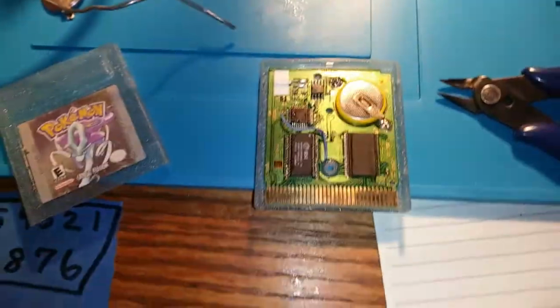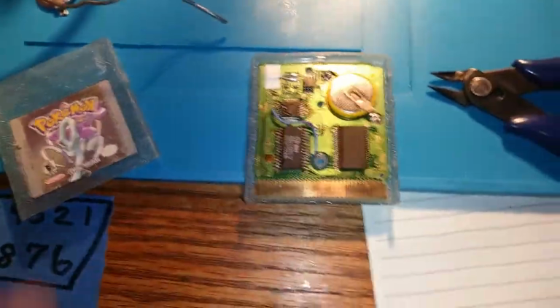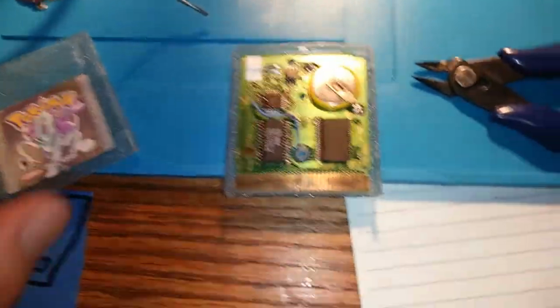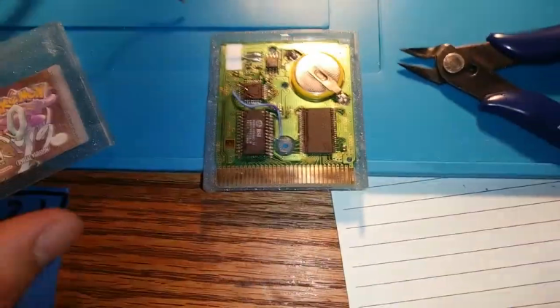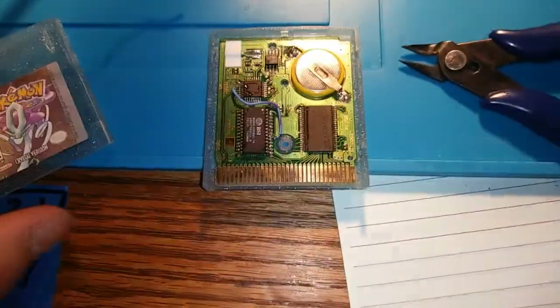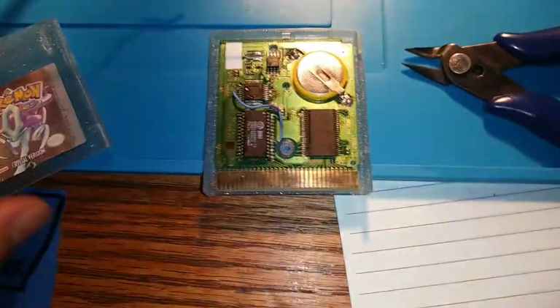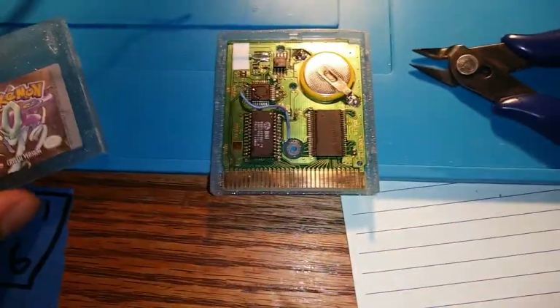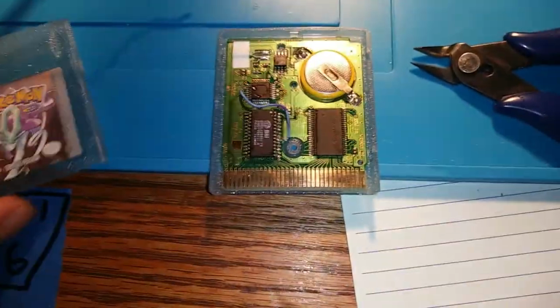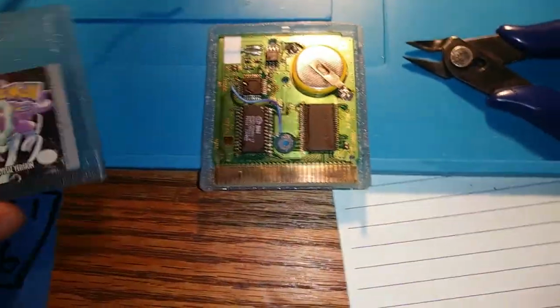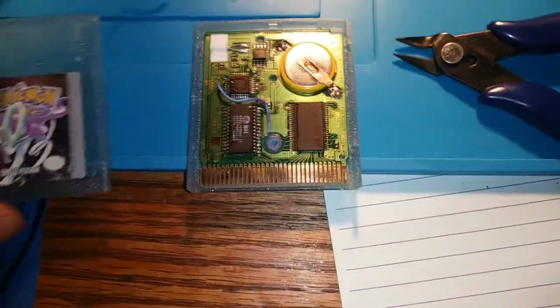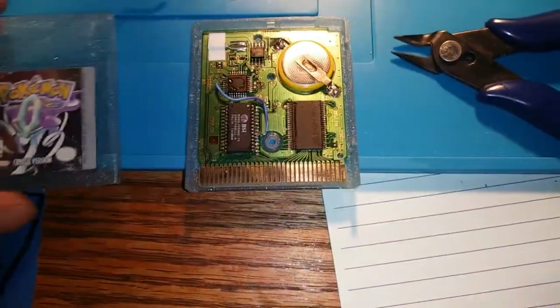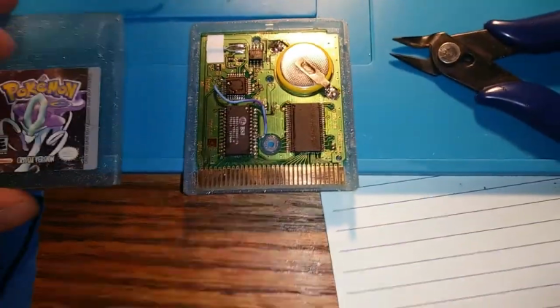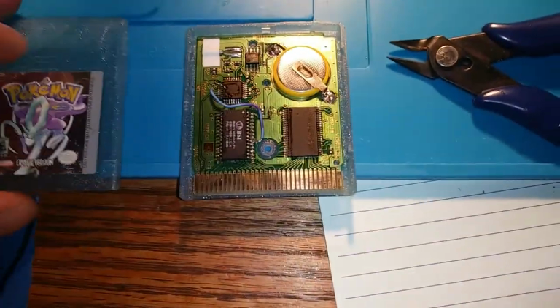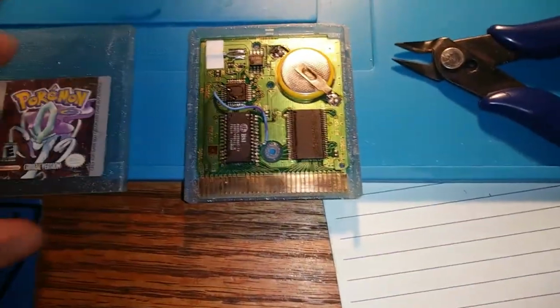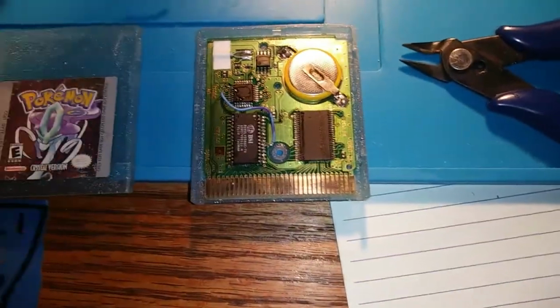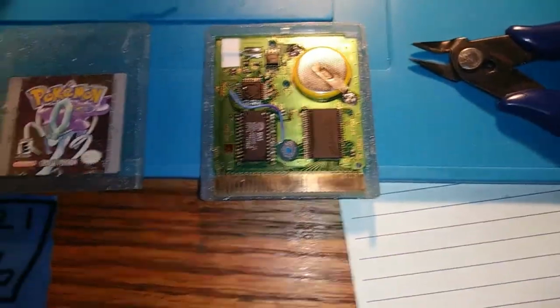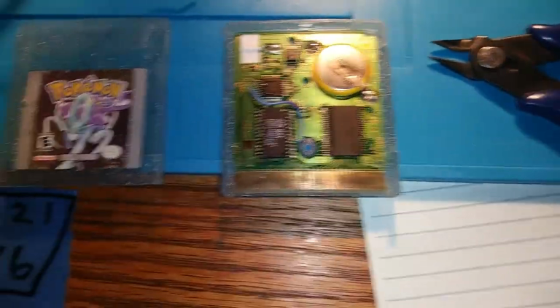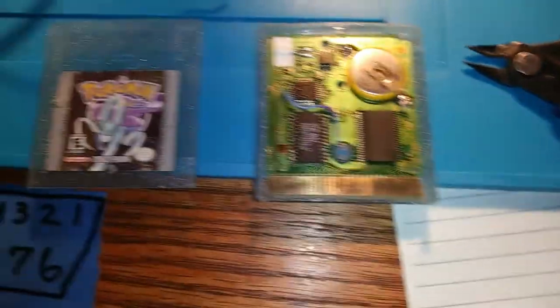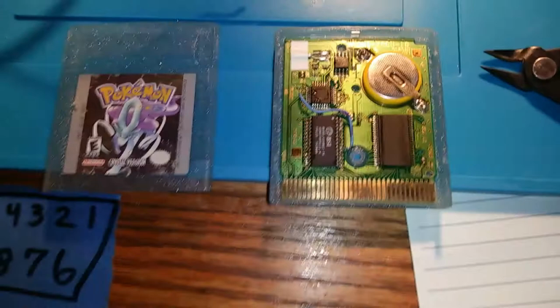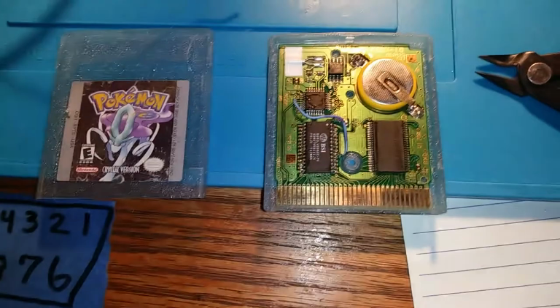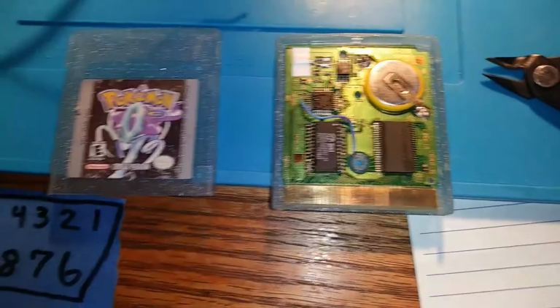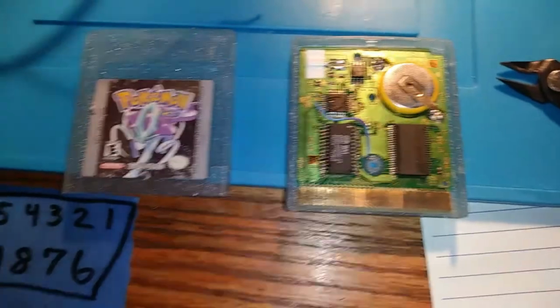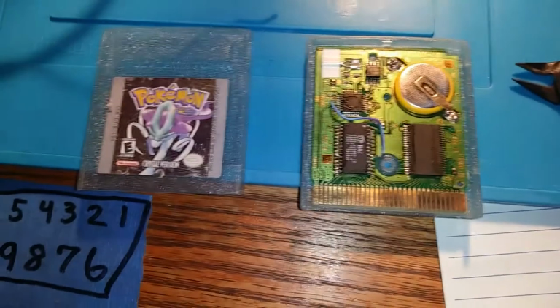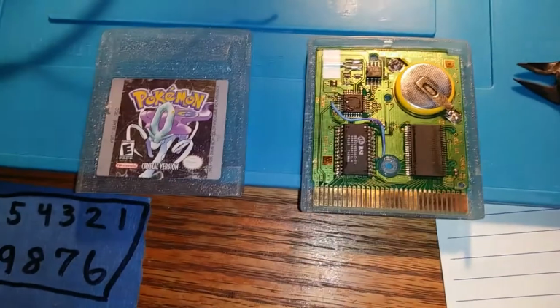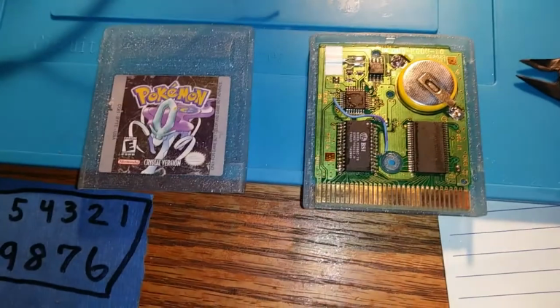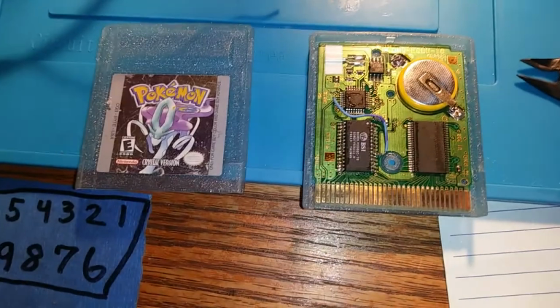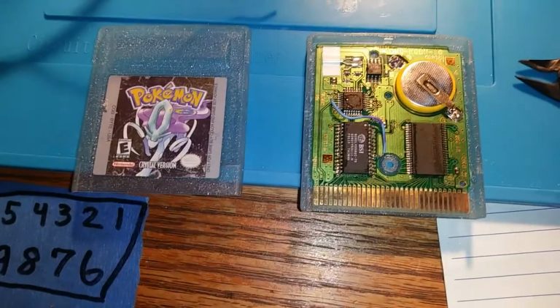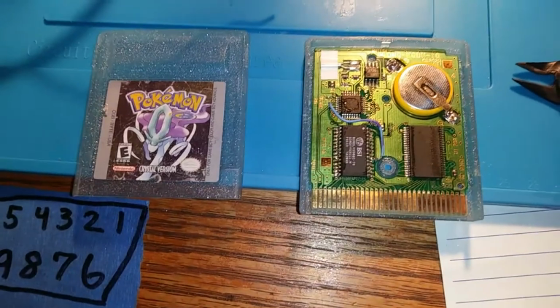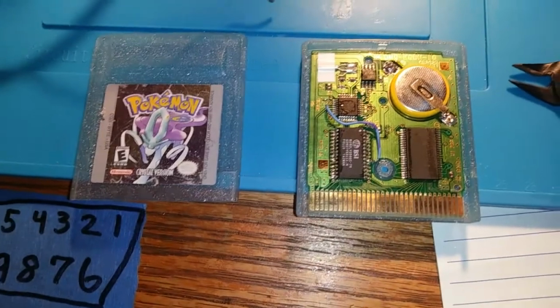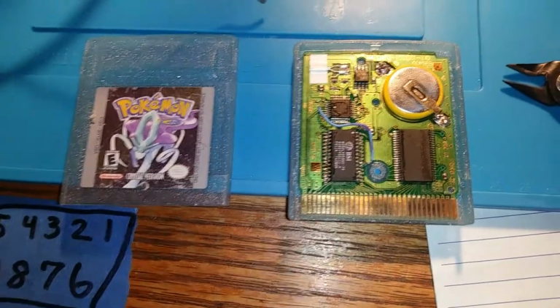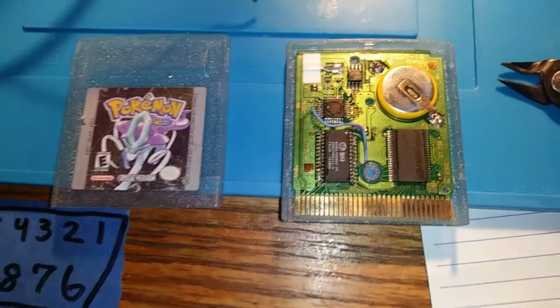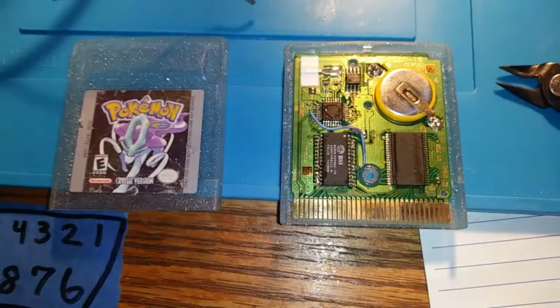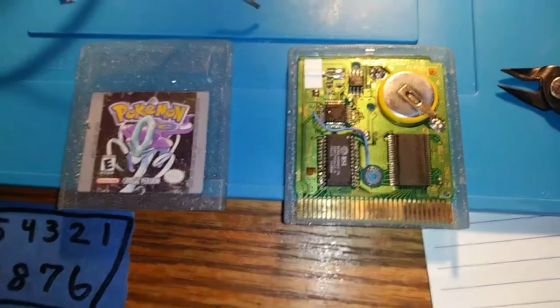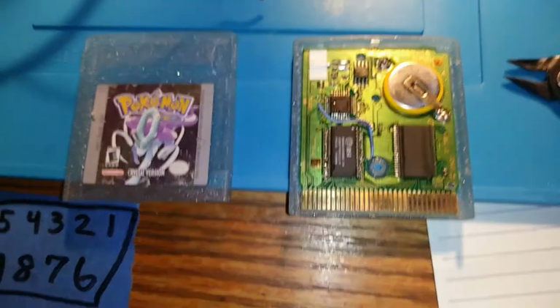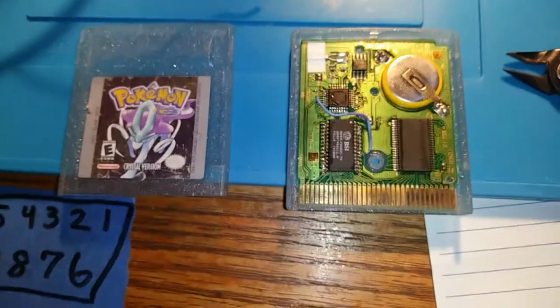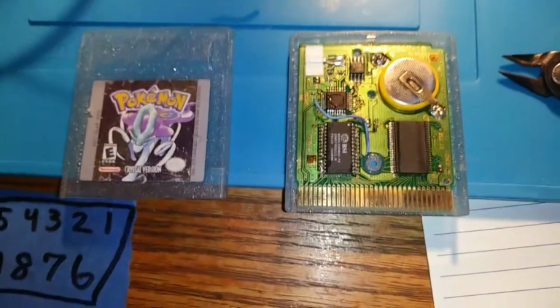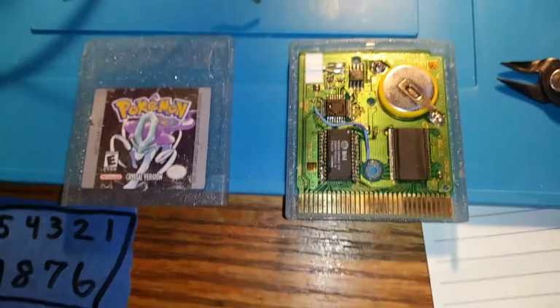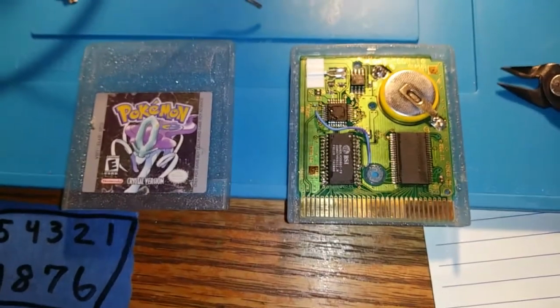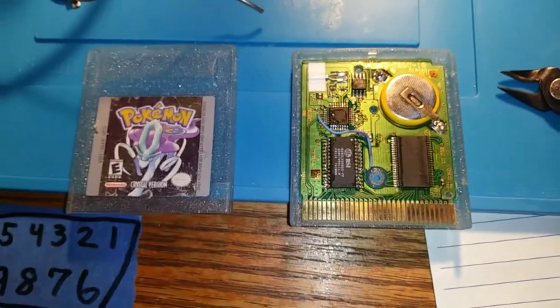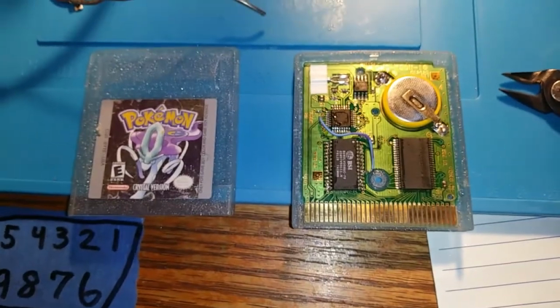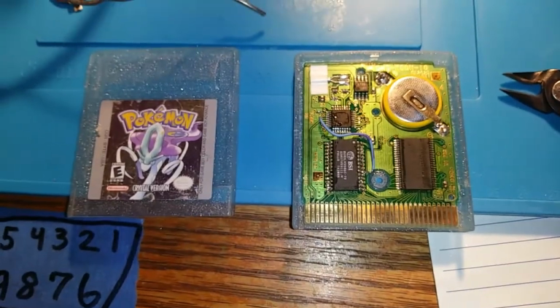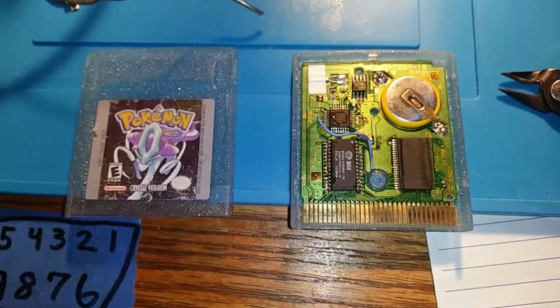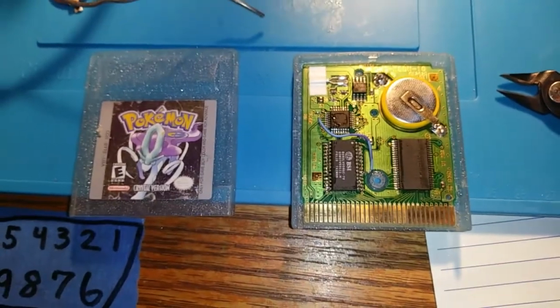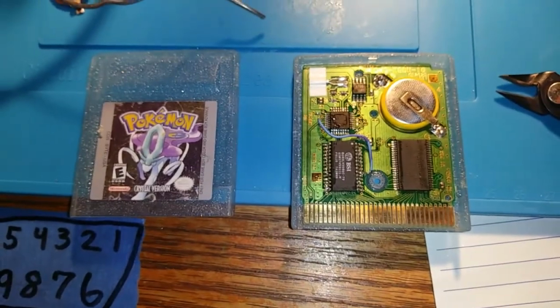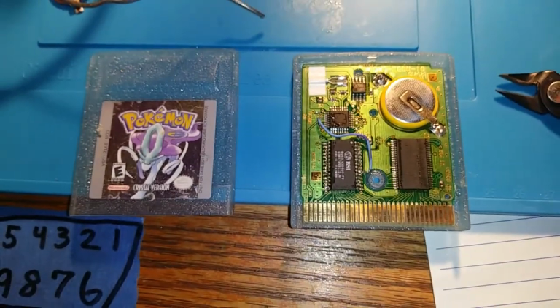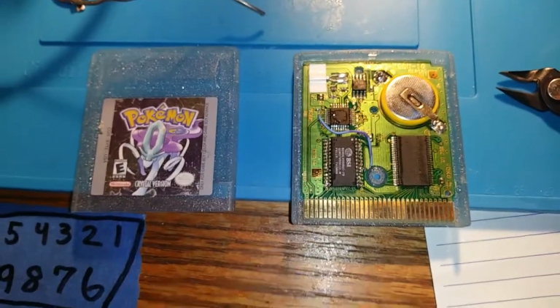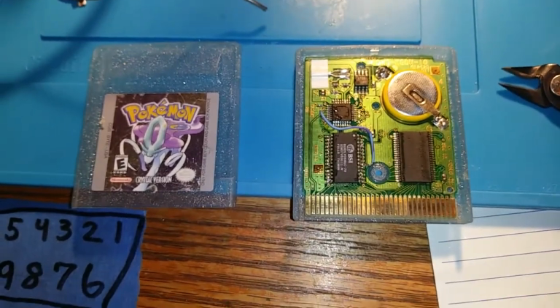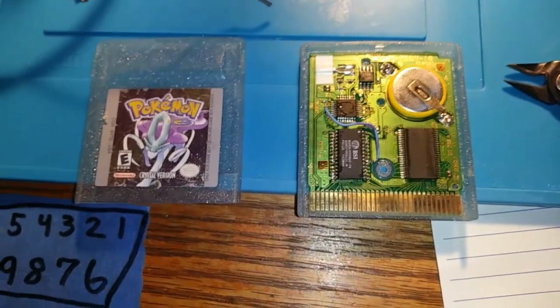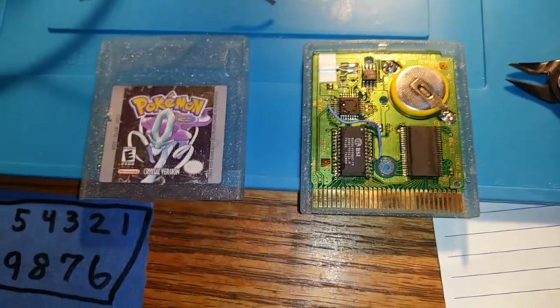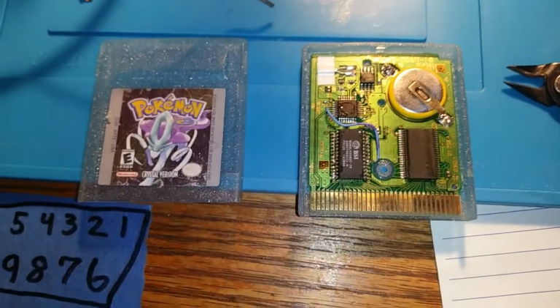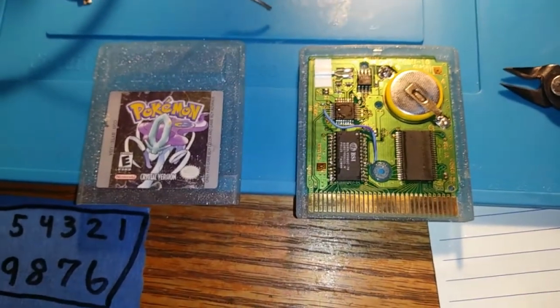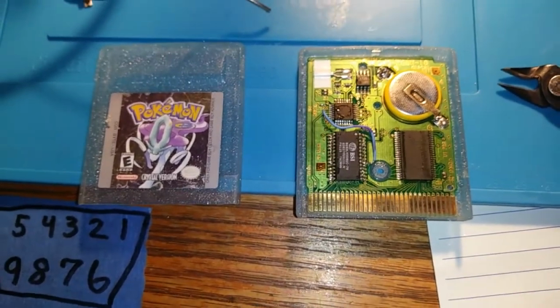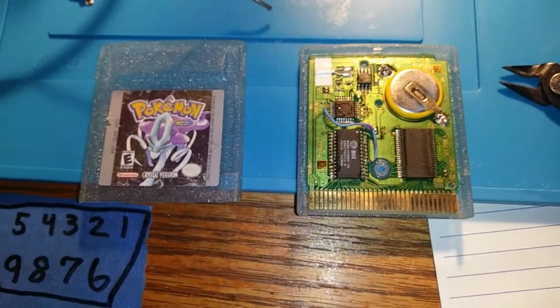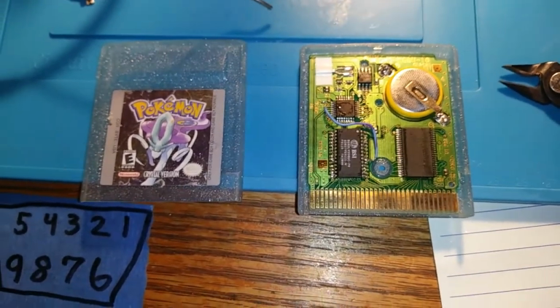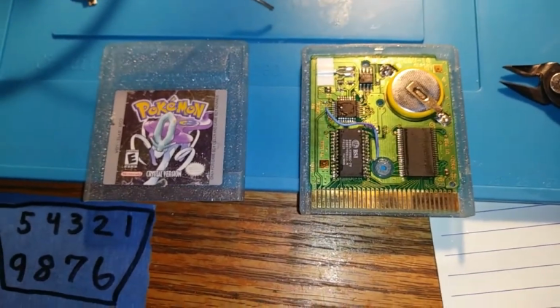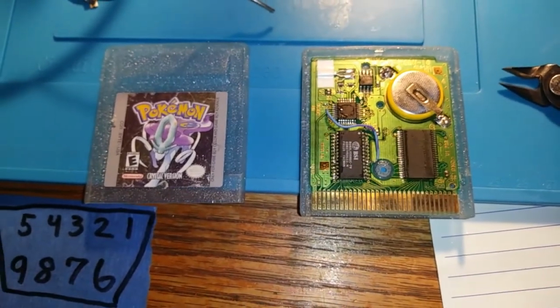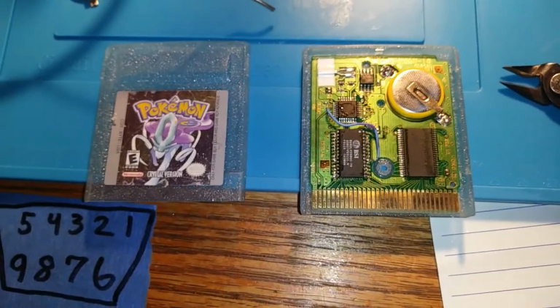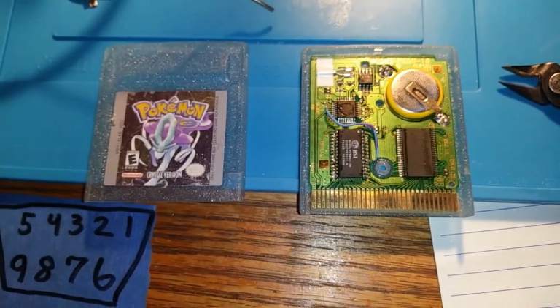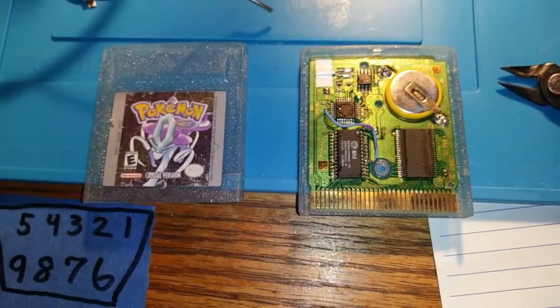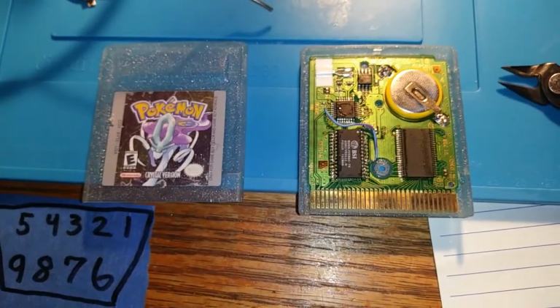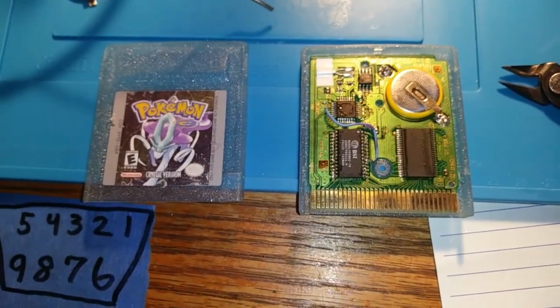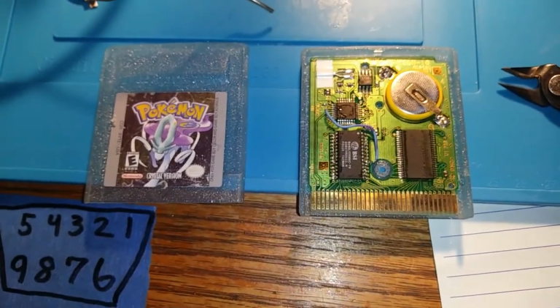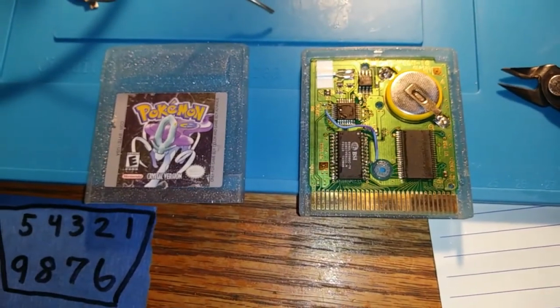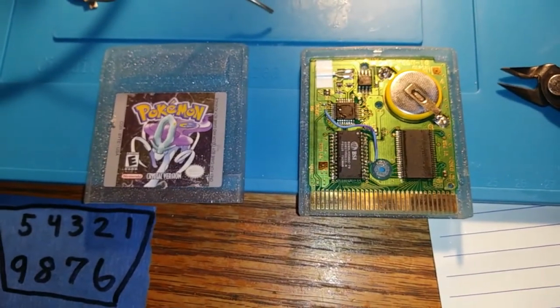I'm not much of a Pokemon man myself, so this one is going to be a nice little flip.